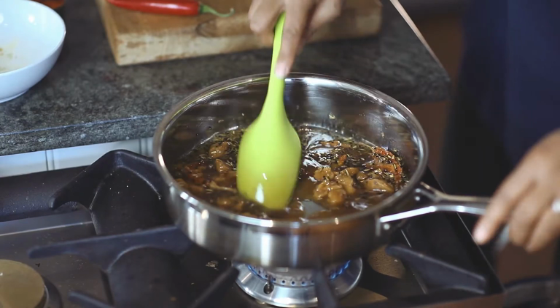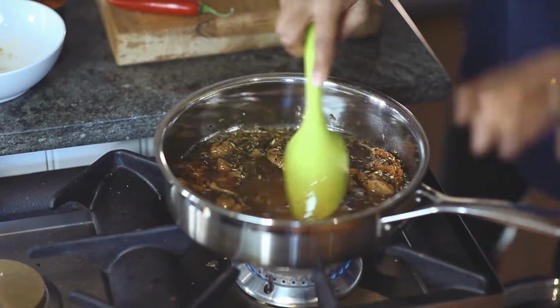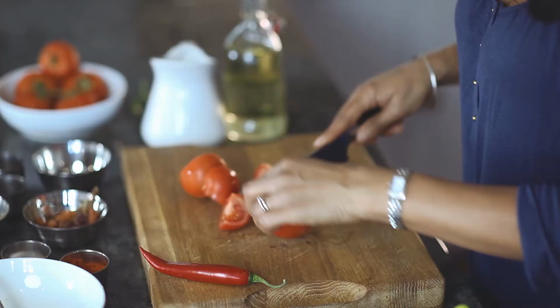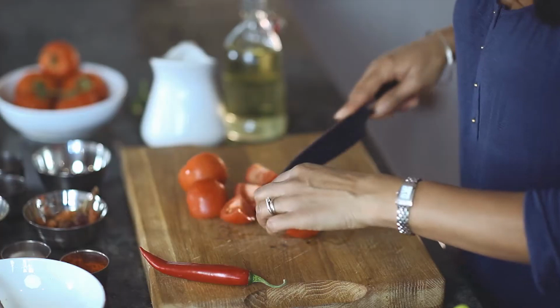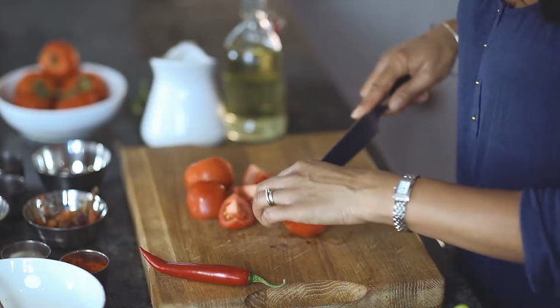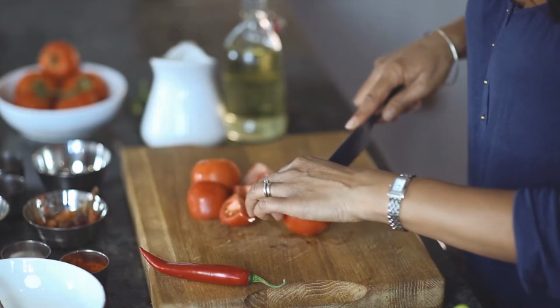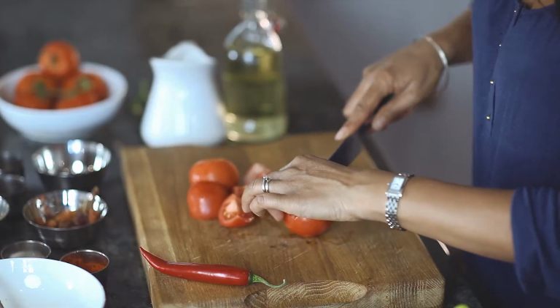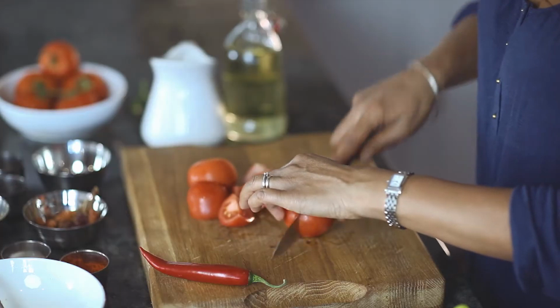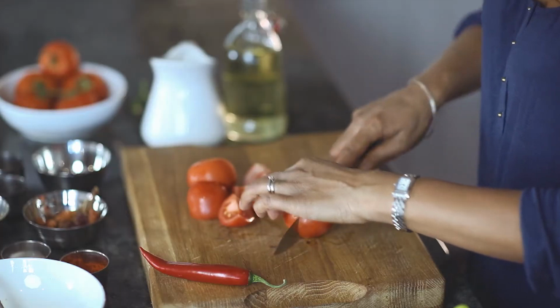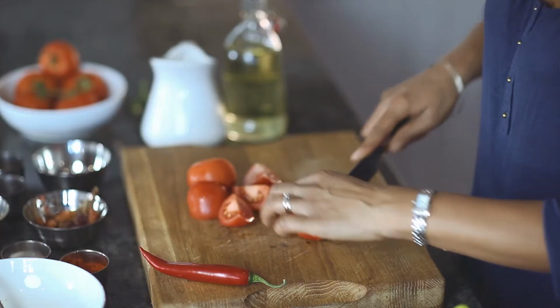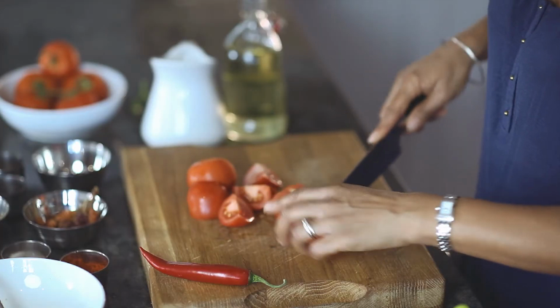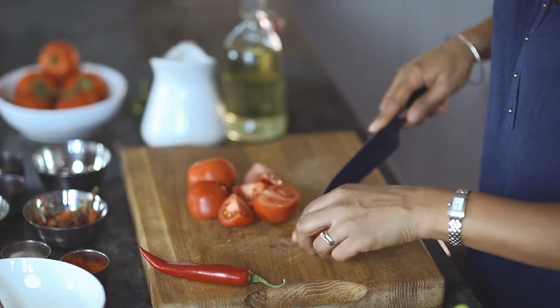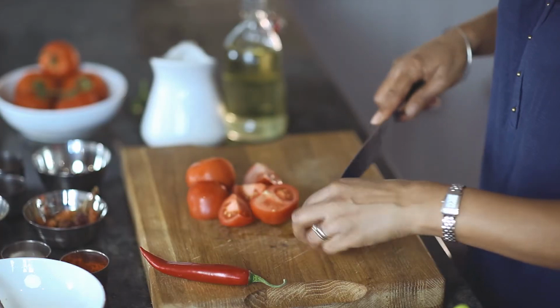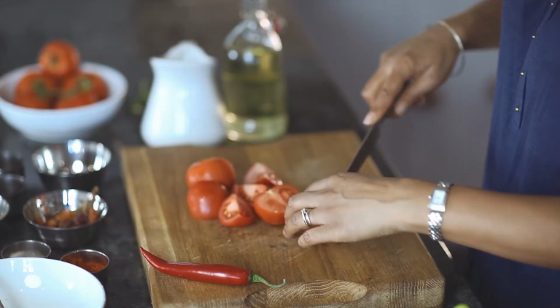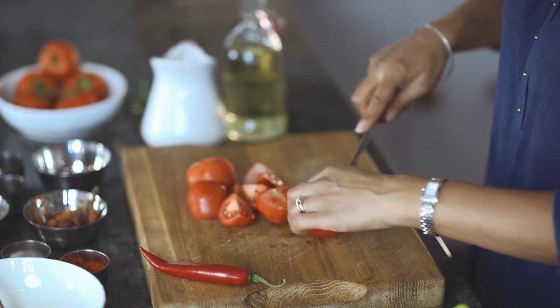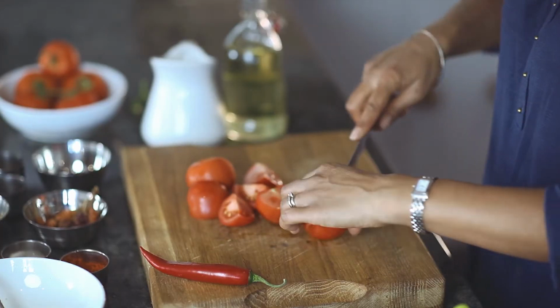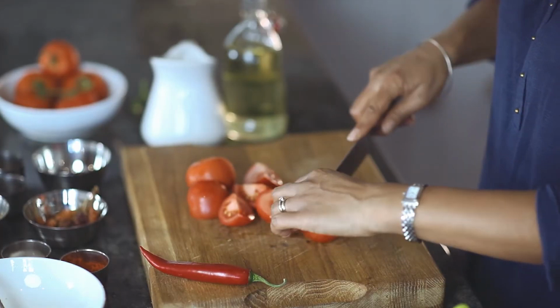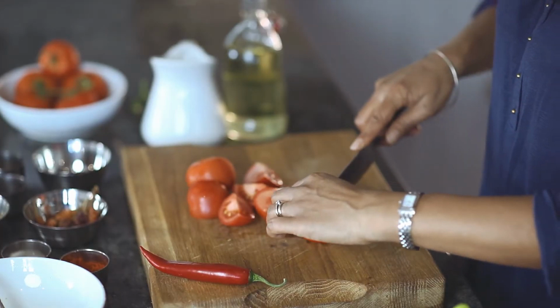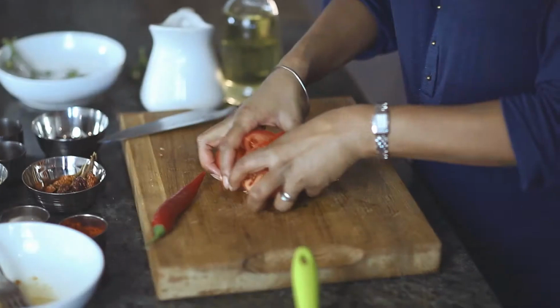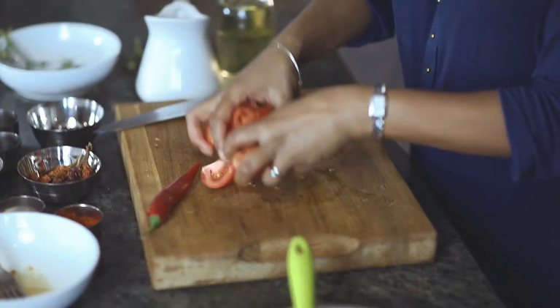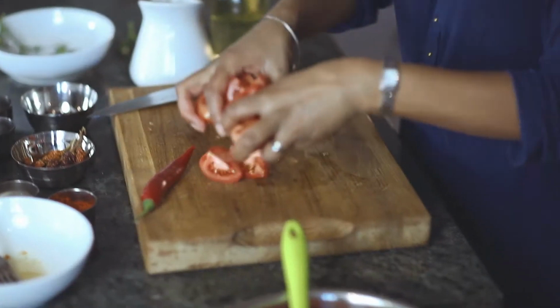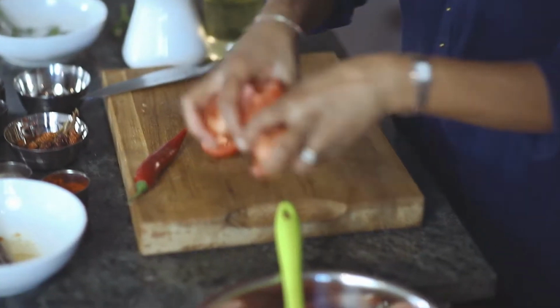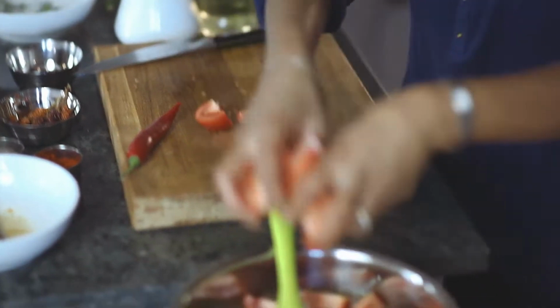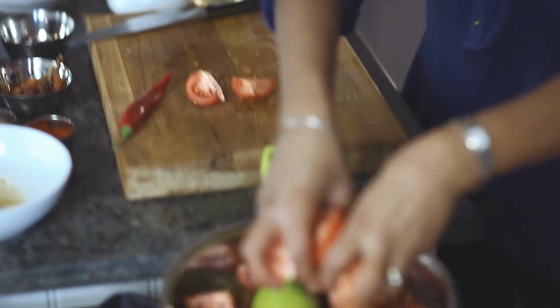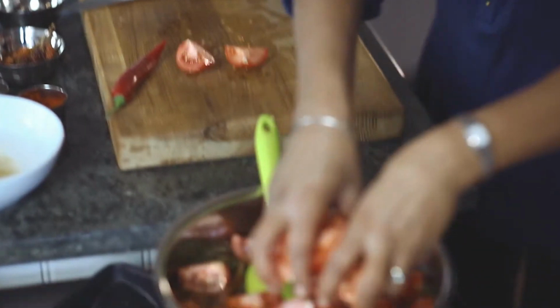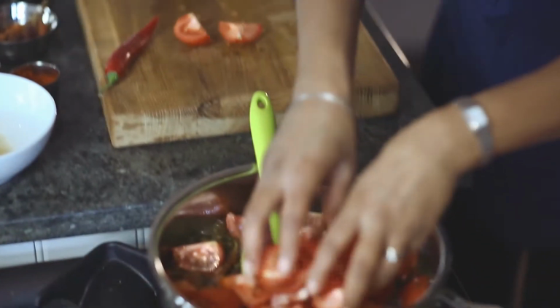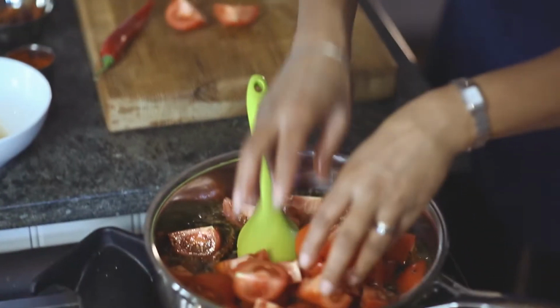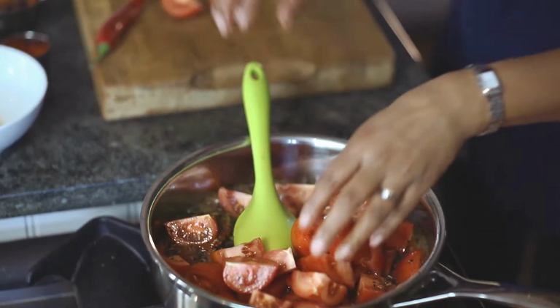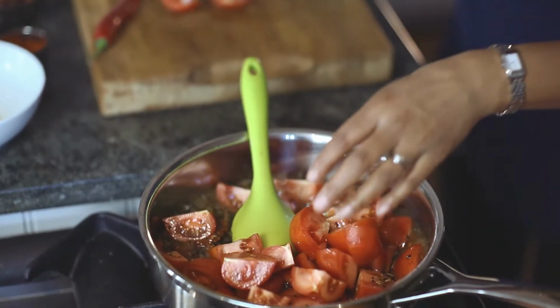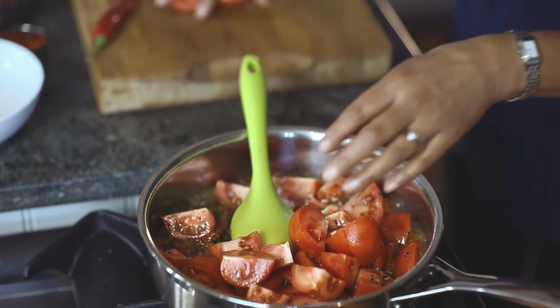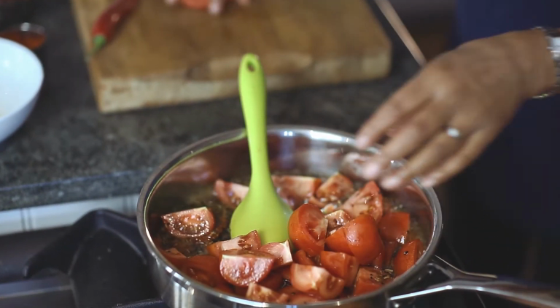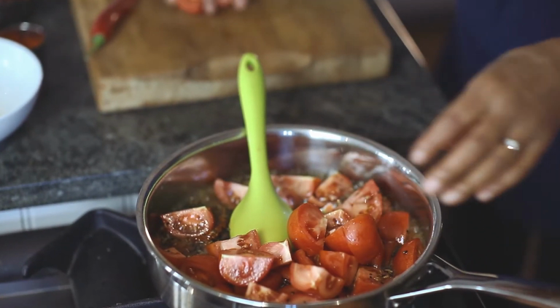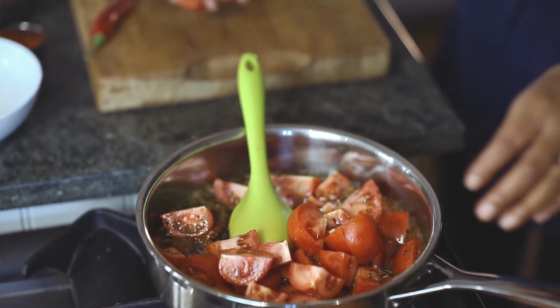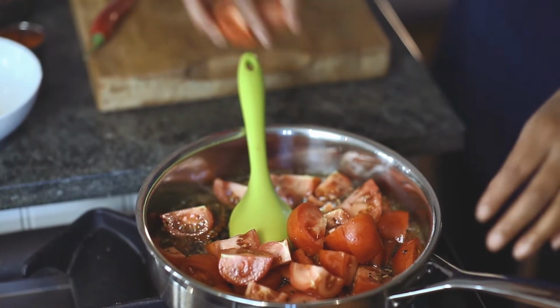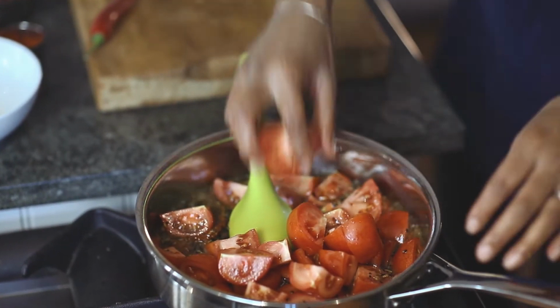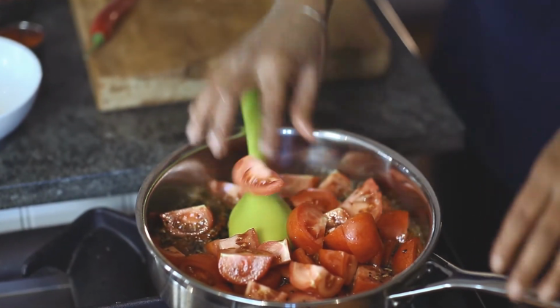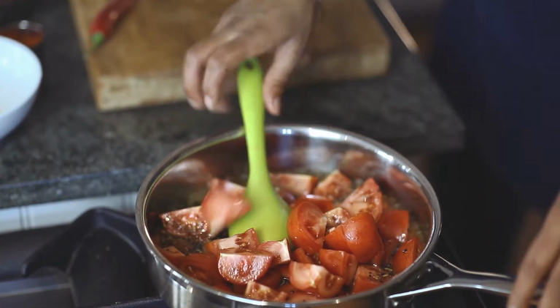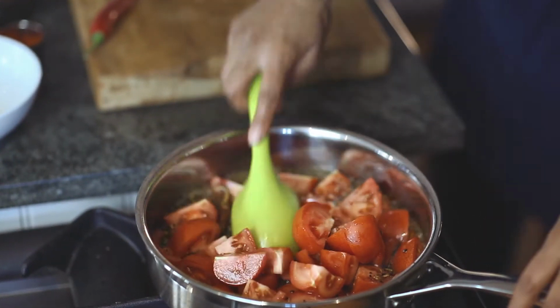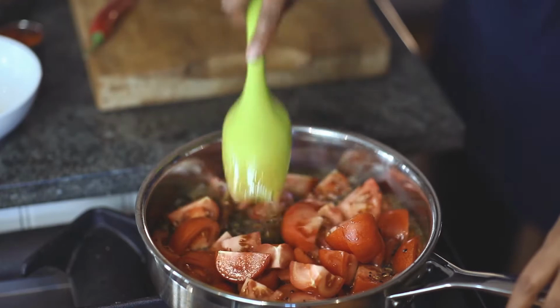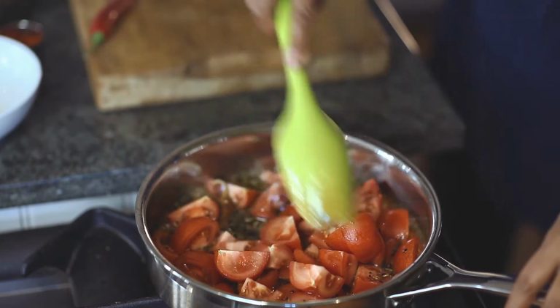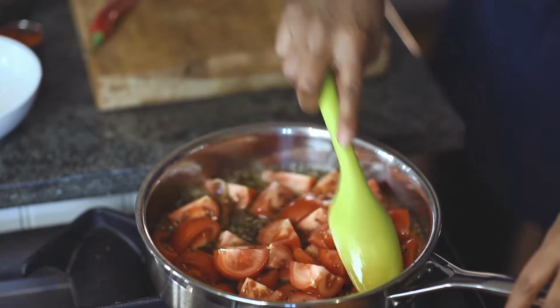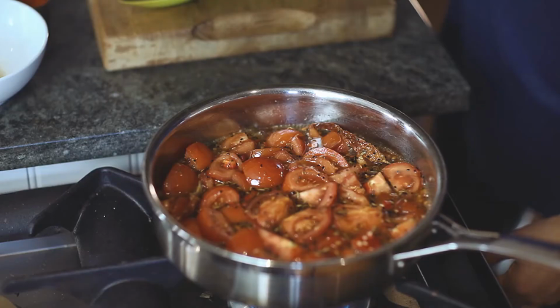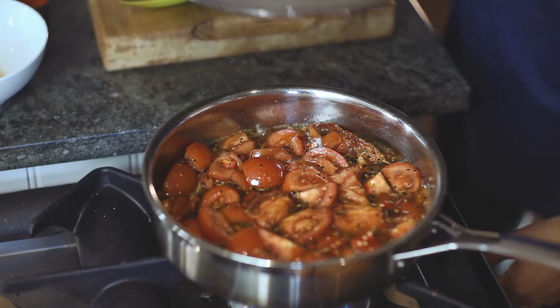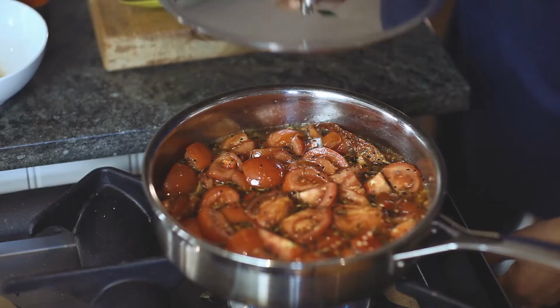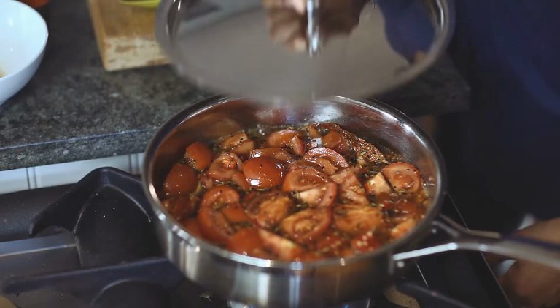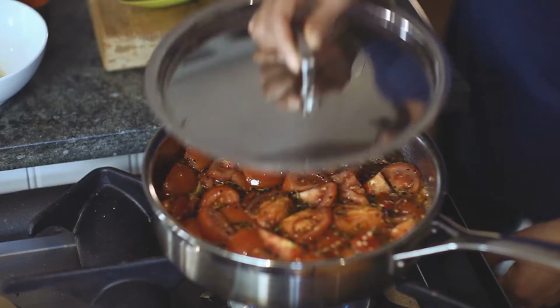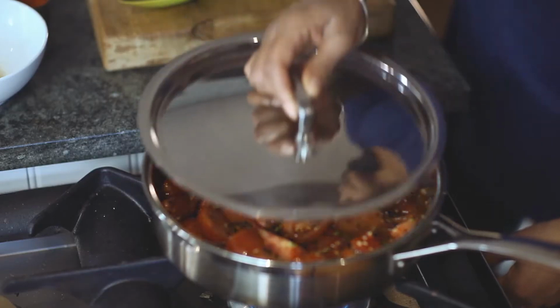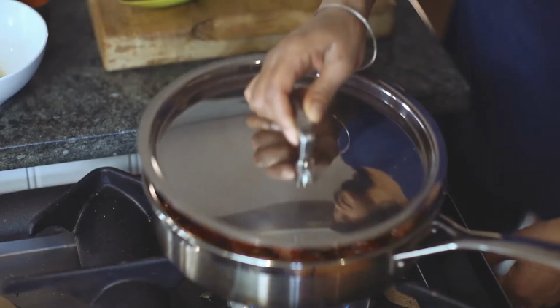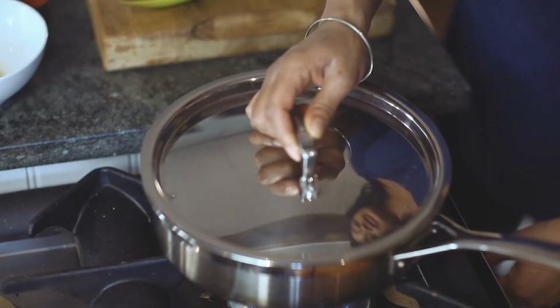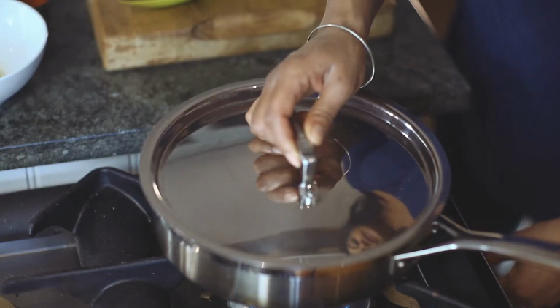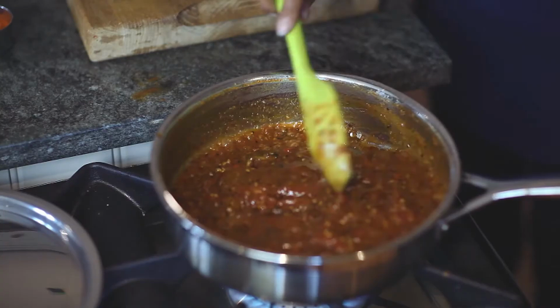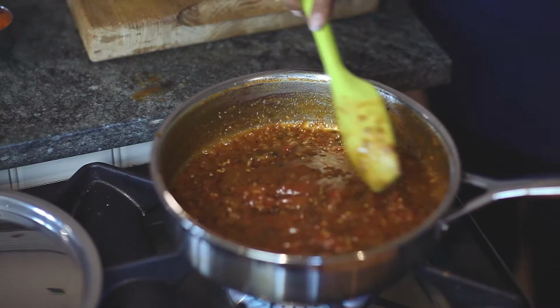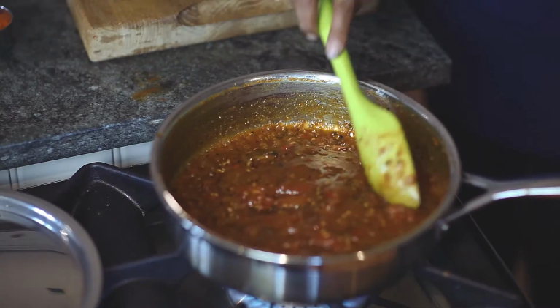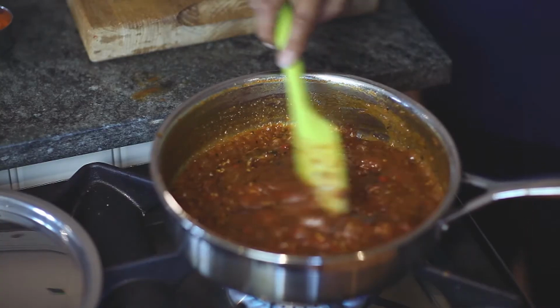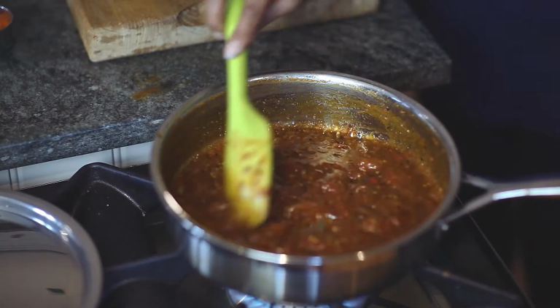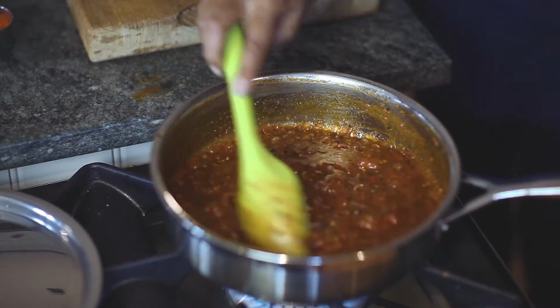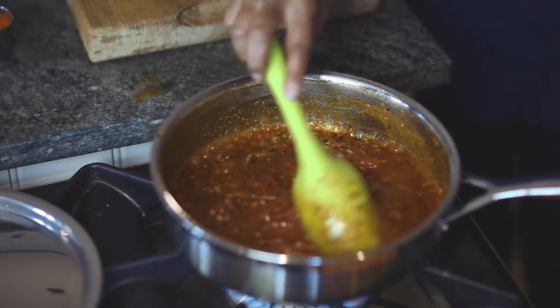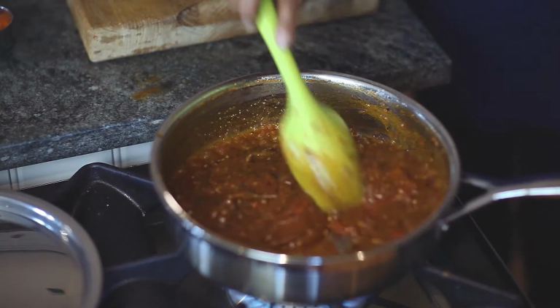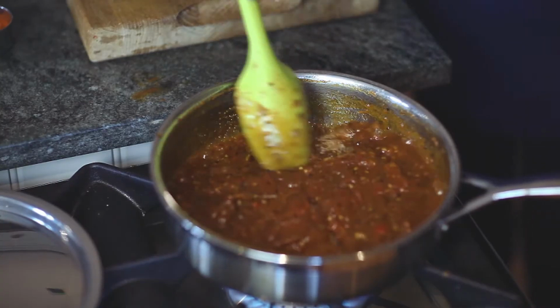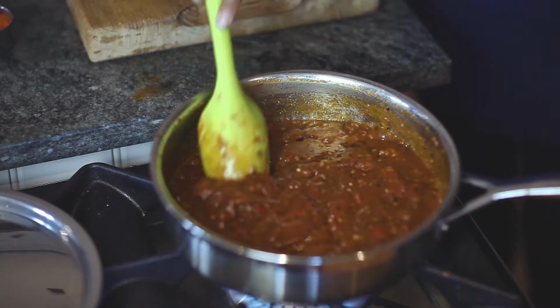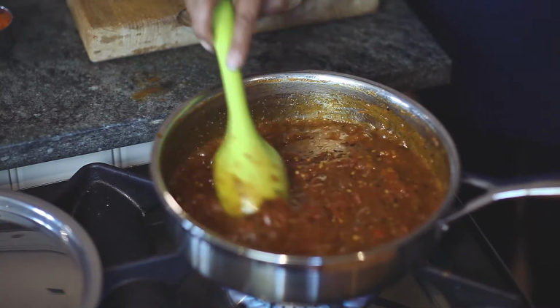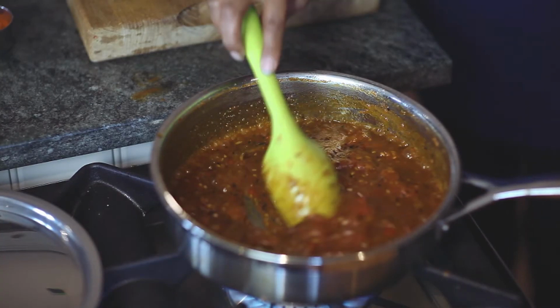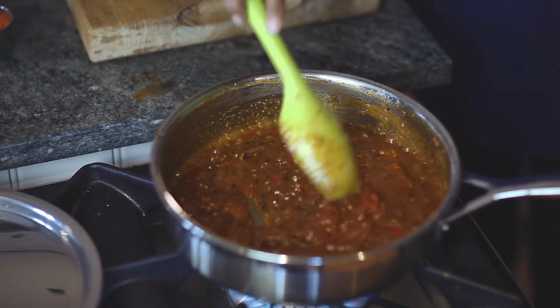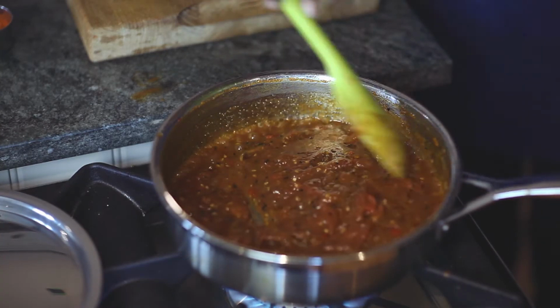Add the tomatoes and cook on a very low heat until they have all softened and gone pulpy. This will take about 45 minutes to an hour.